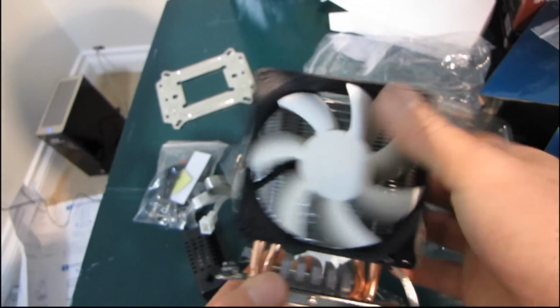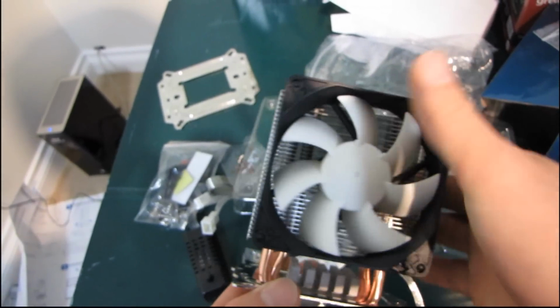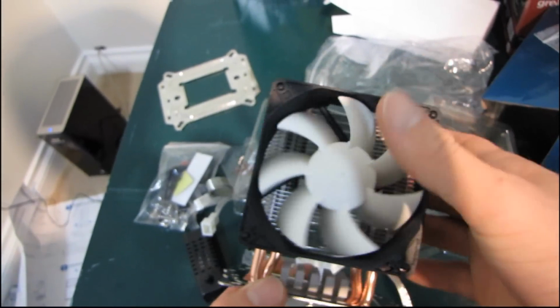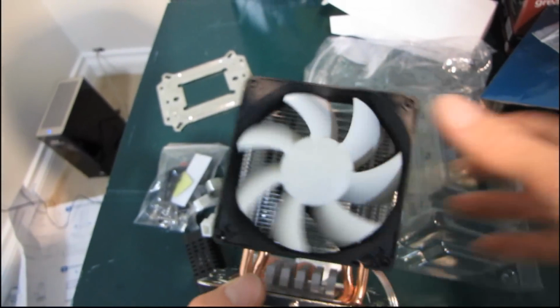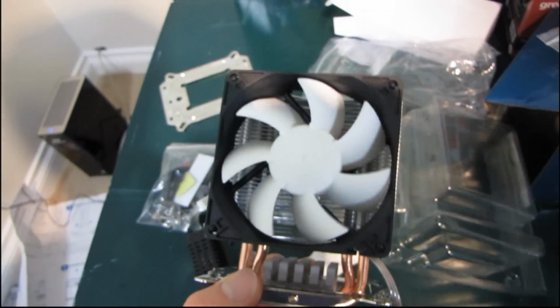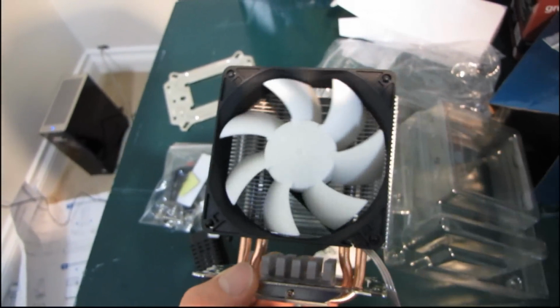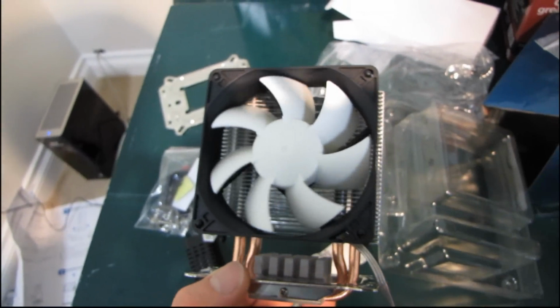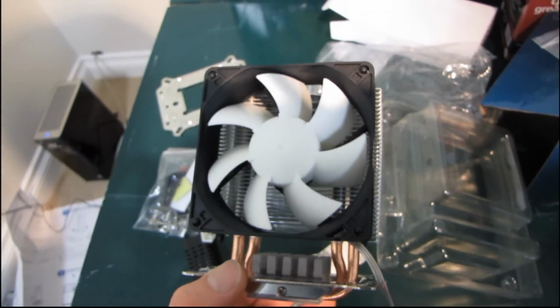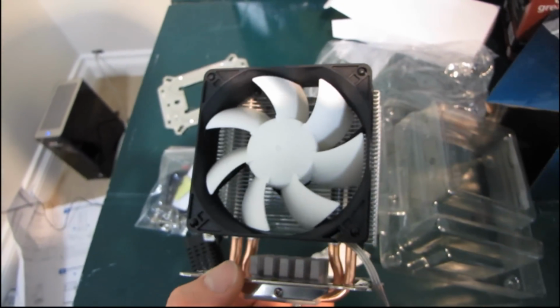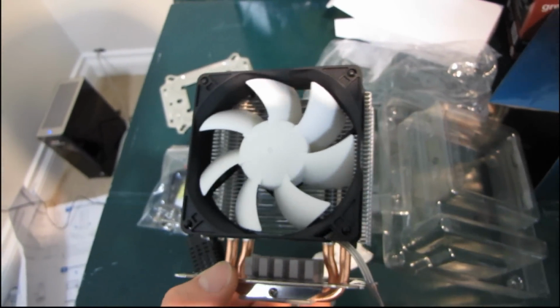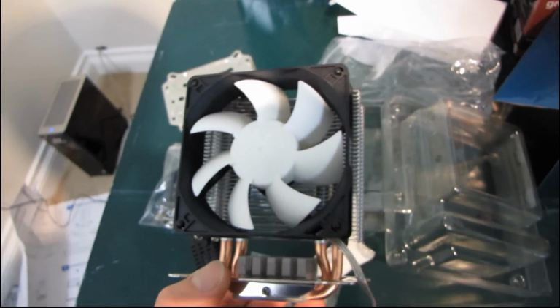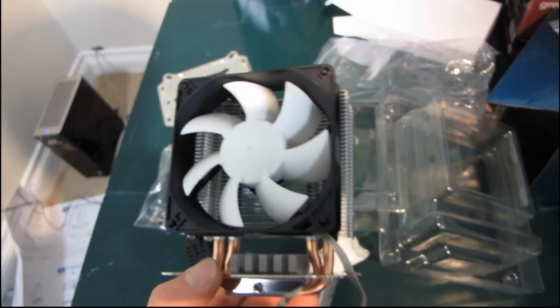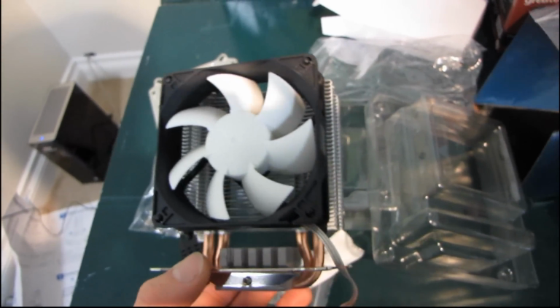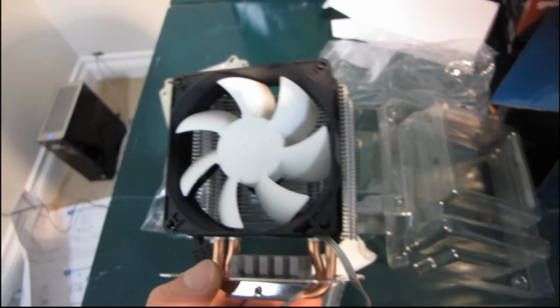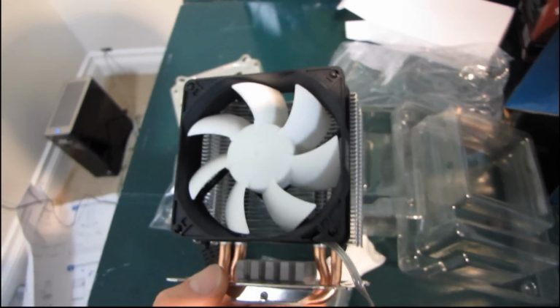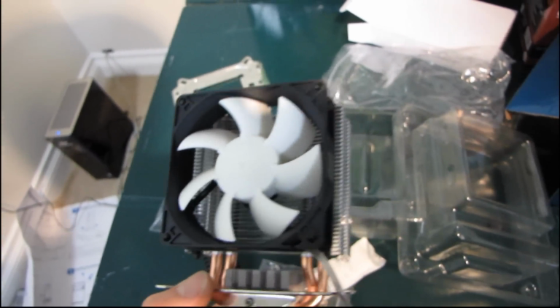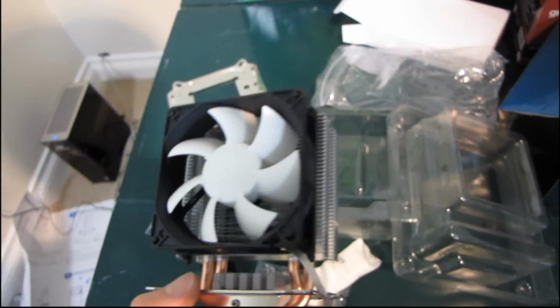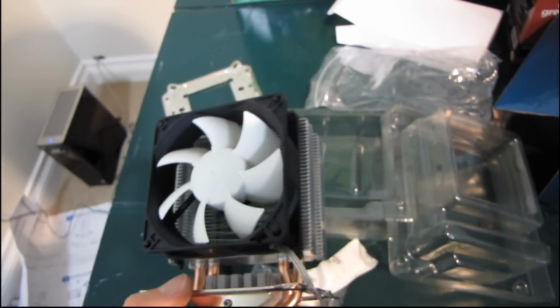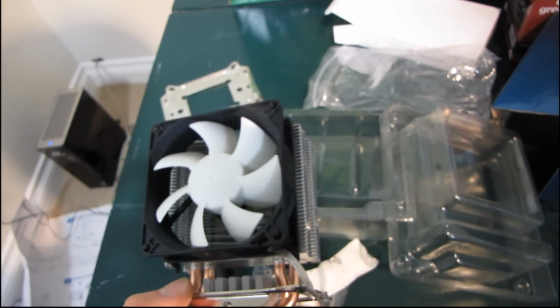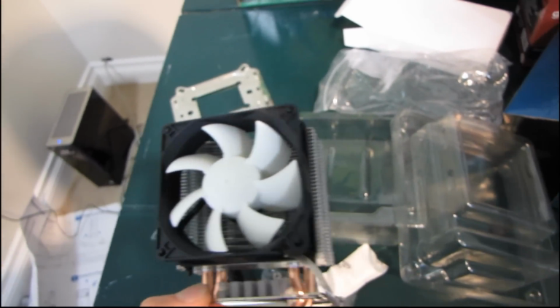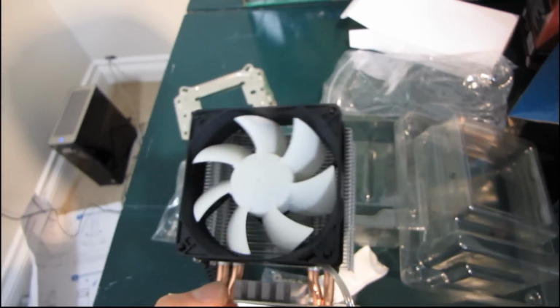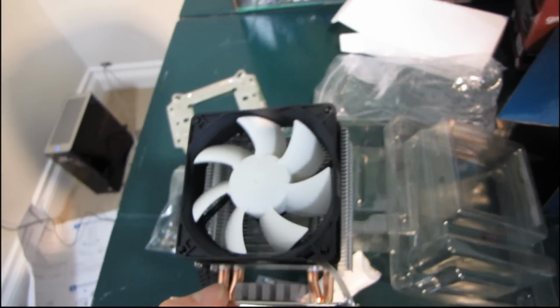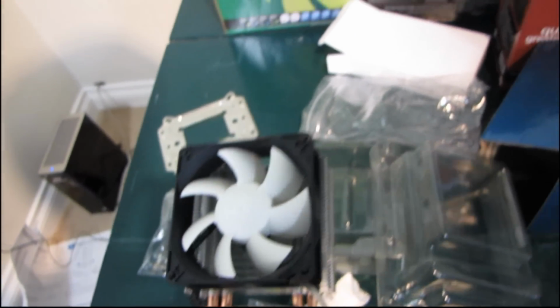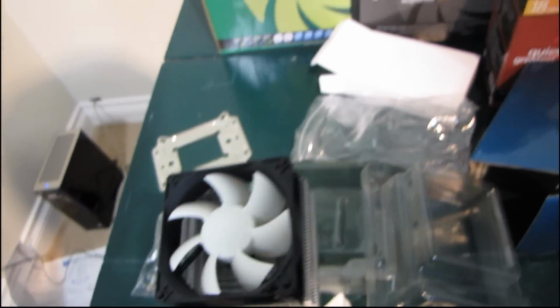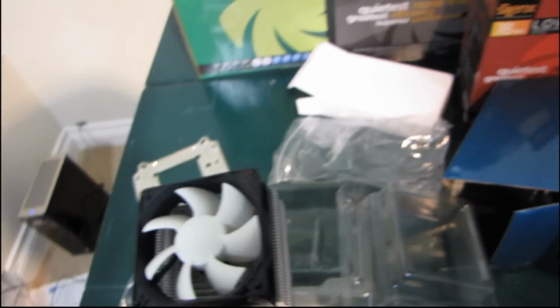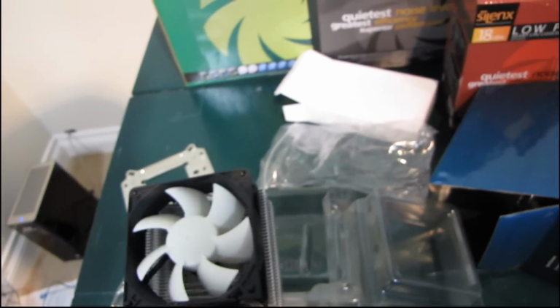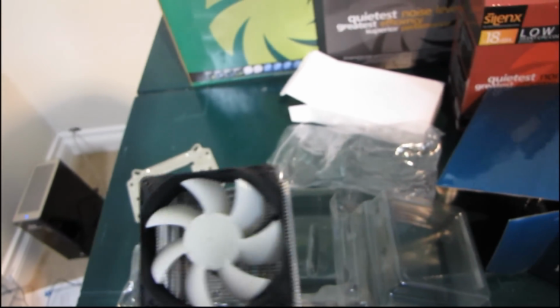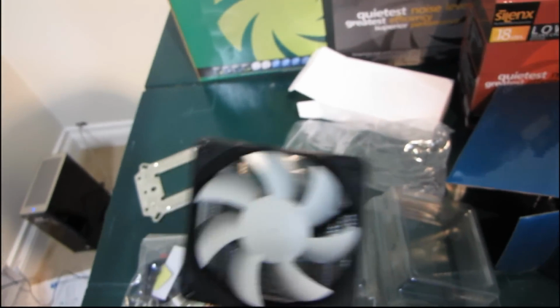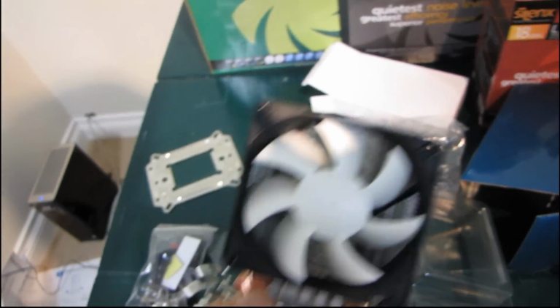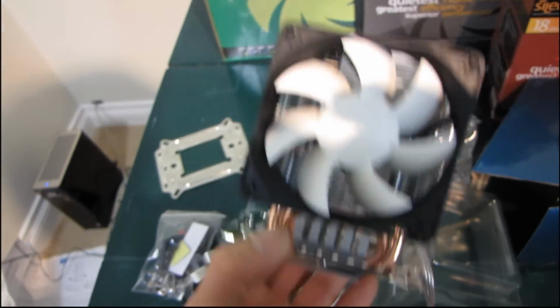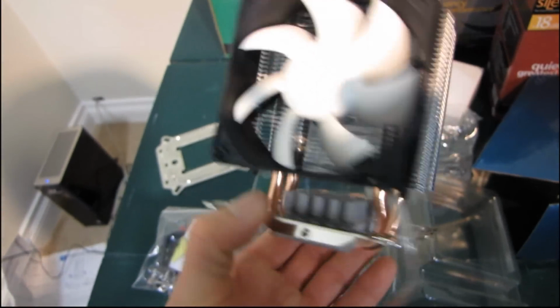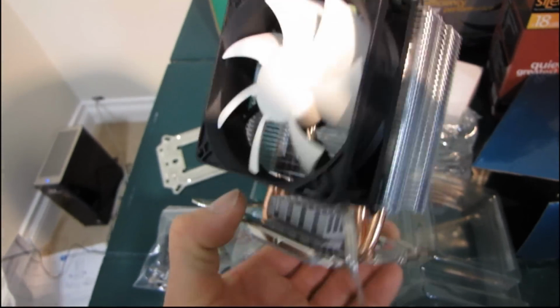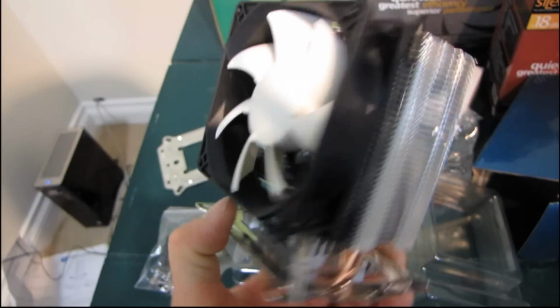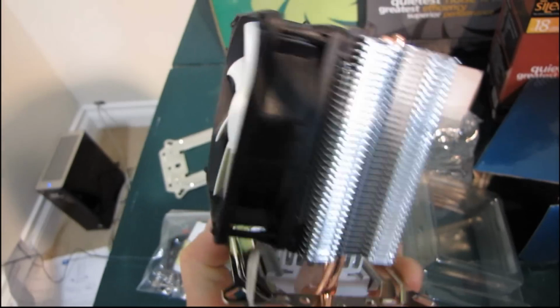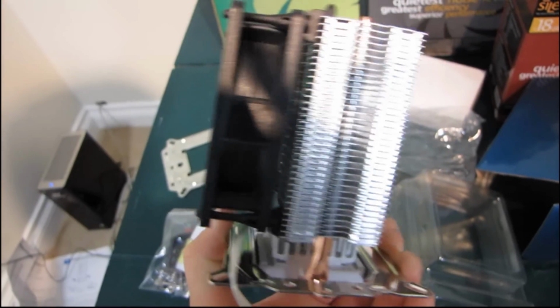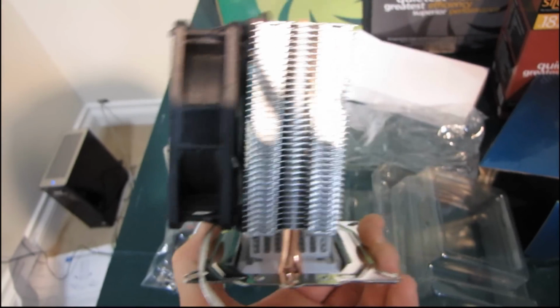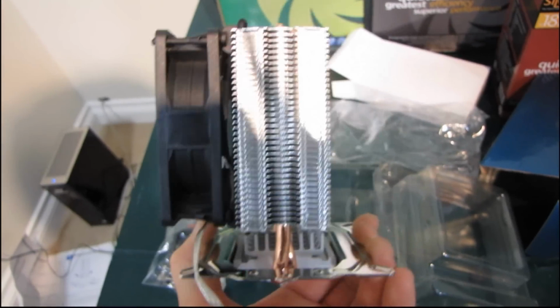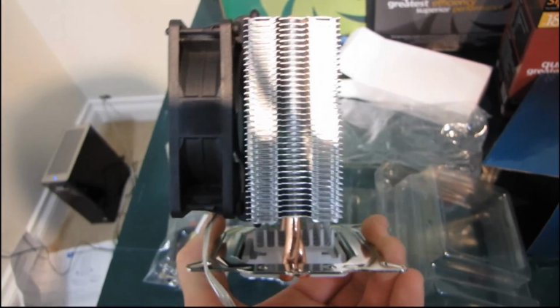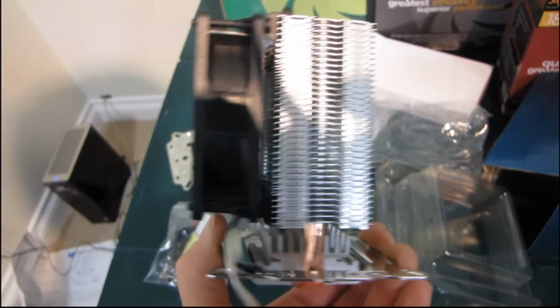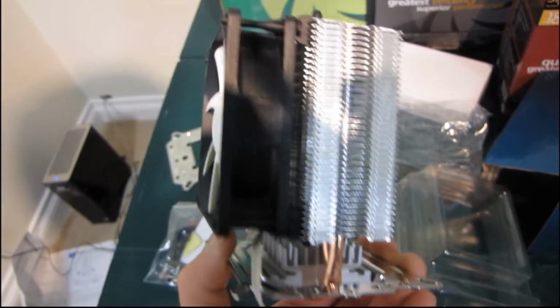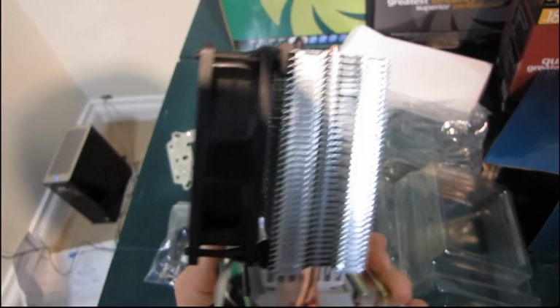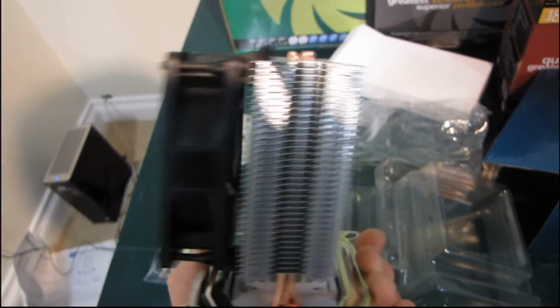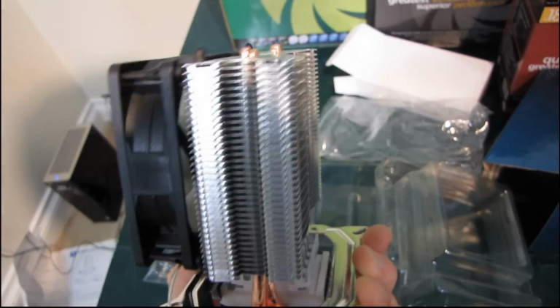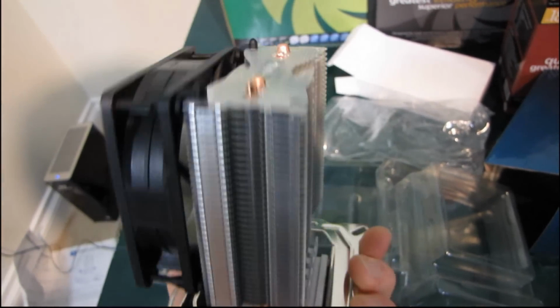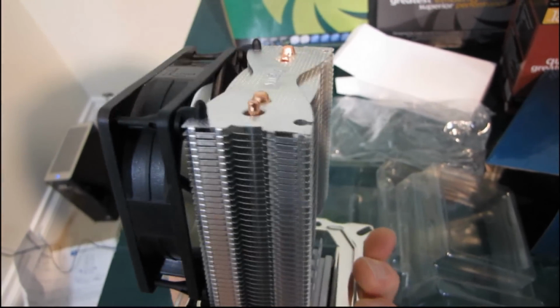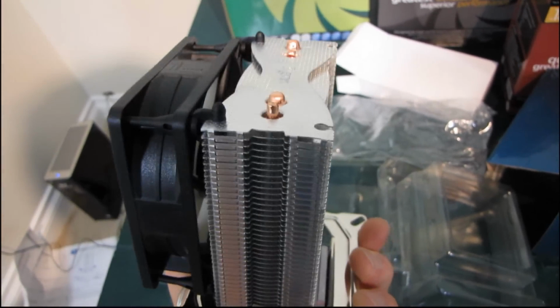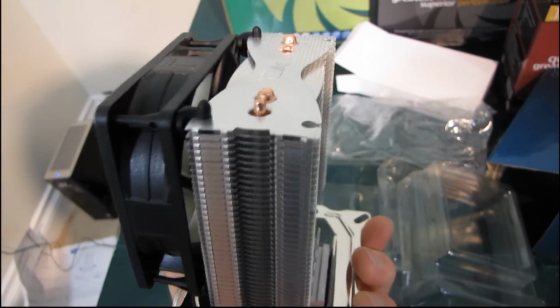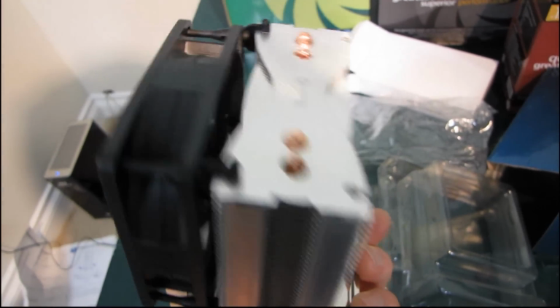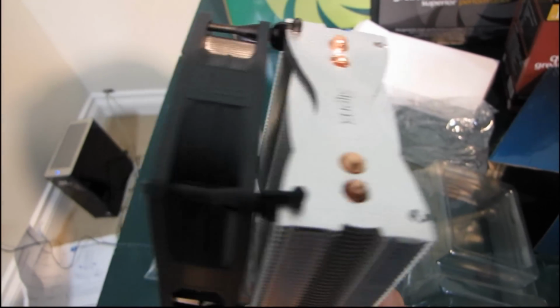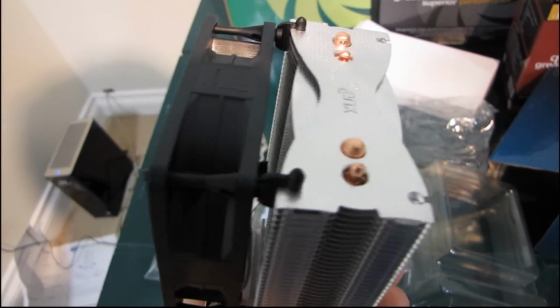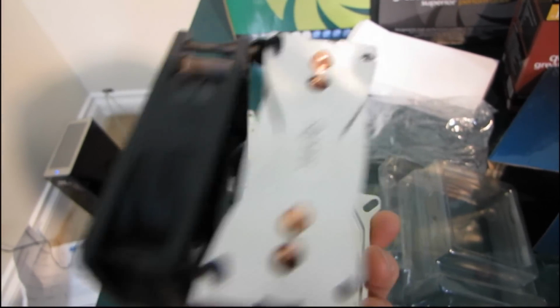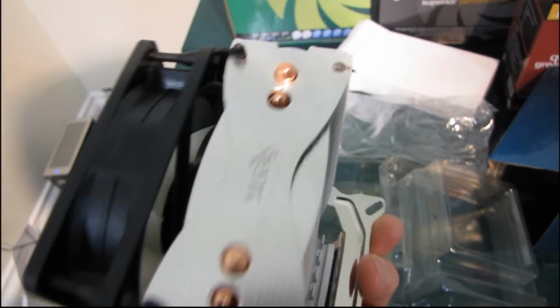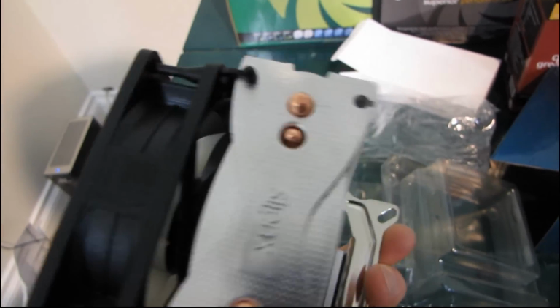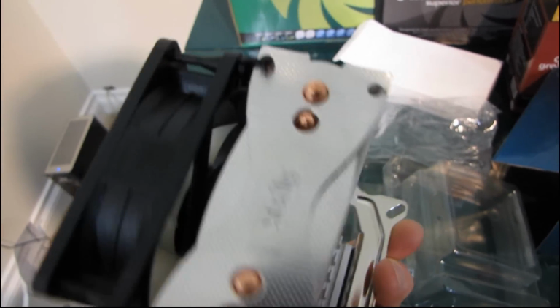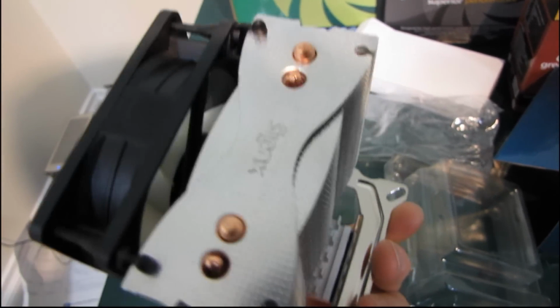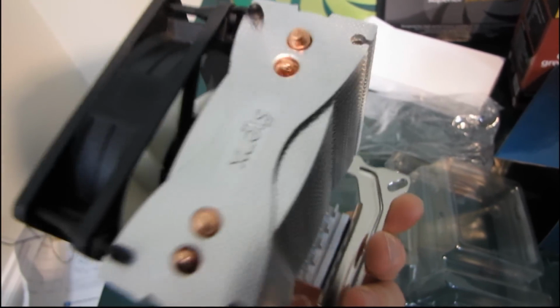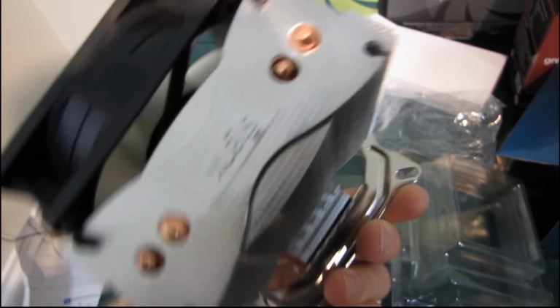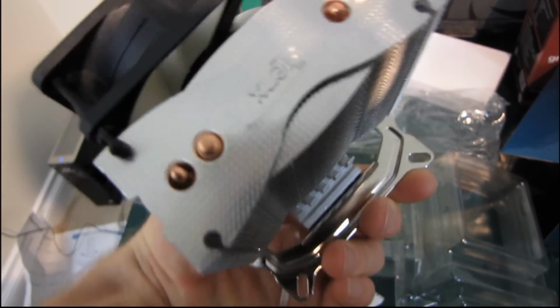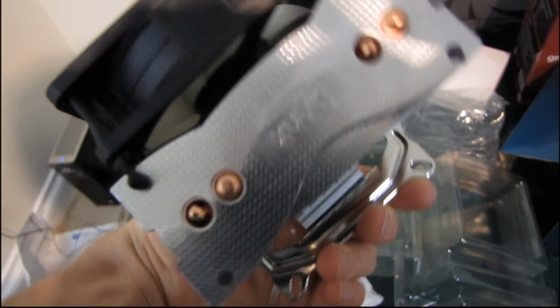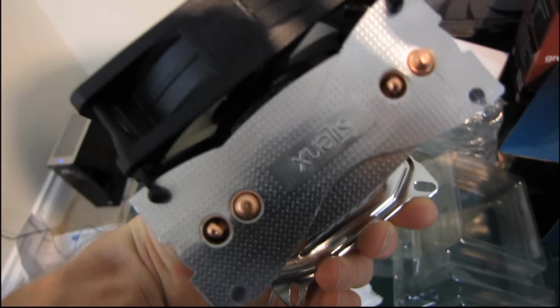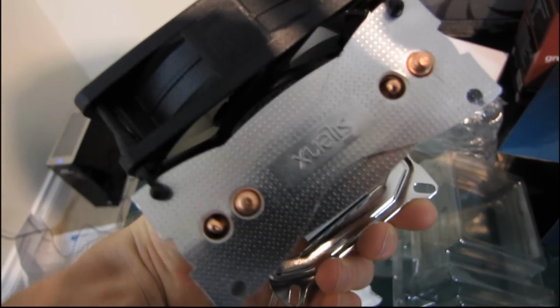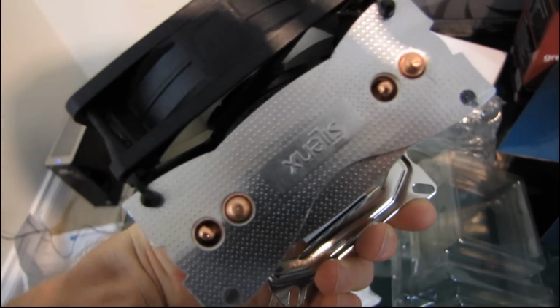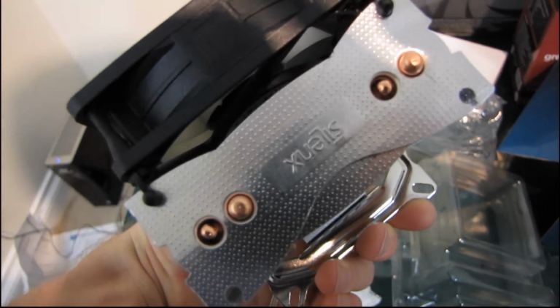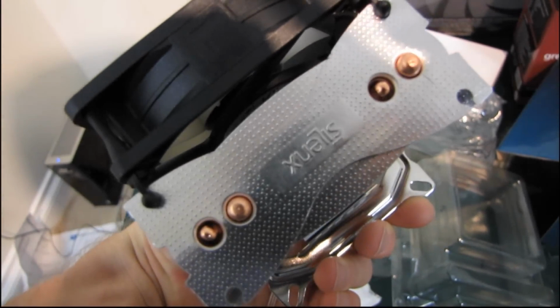Thank you for checking out my unboxing of the Ephizio Compact heat sink, and don't forget to subscribe to my tech tips video blog.